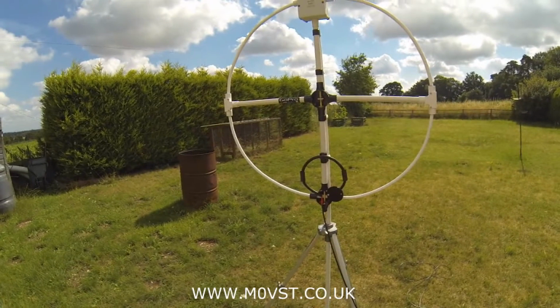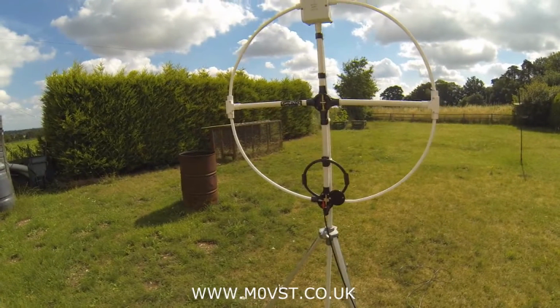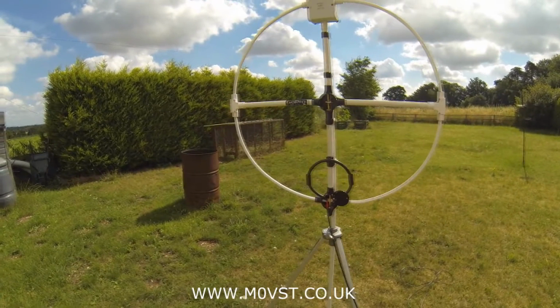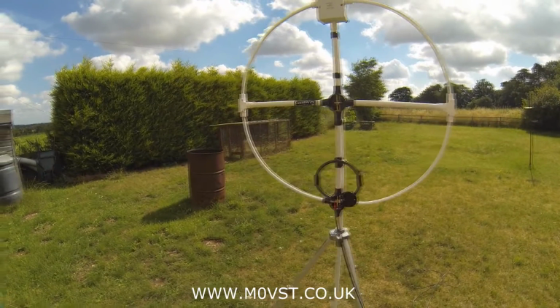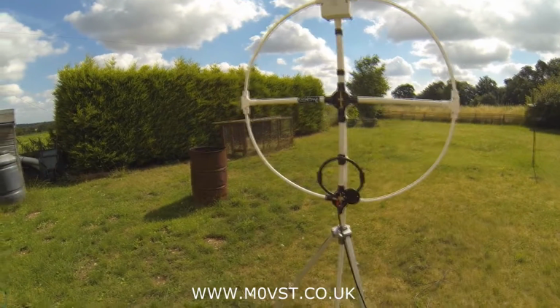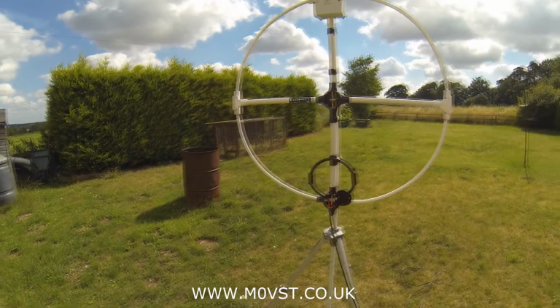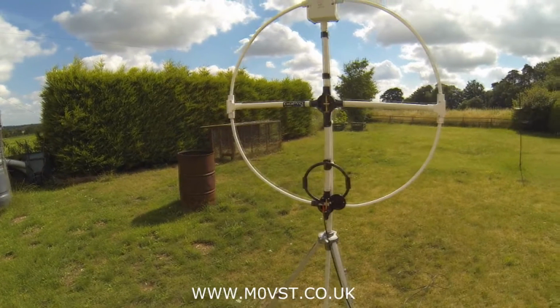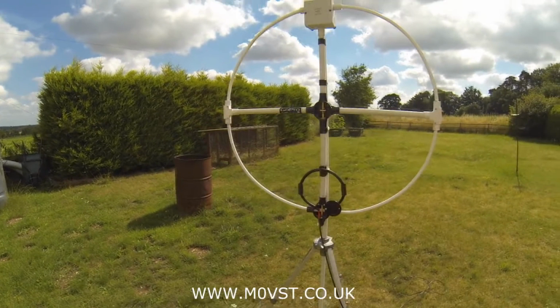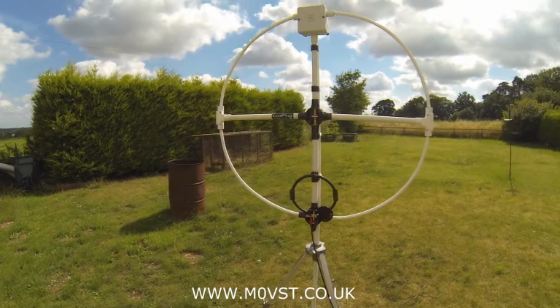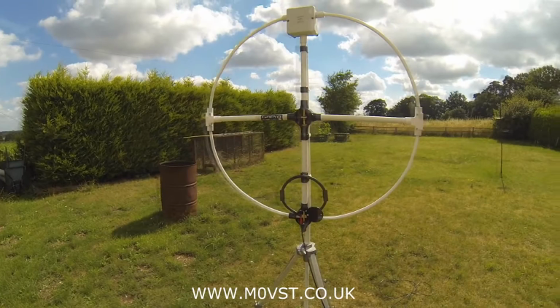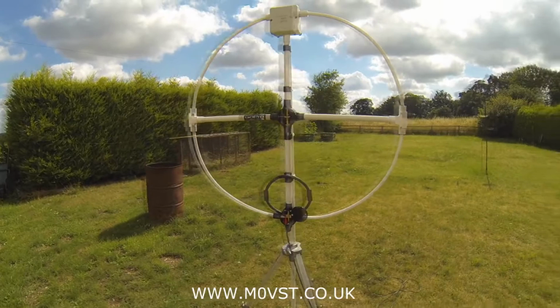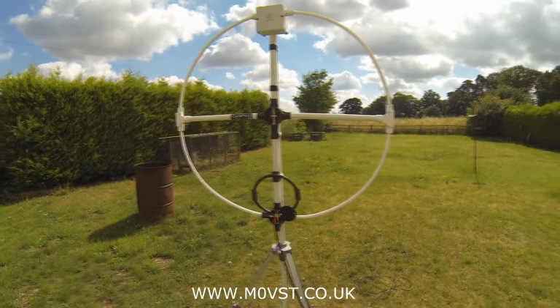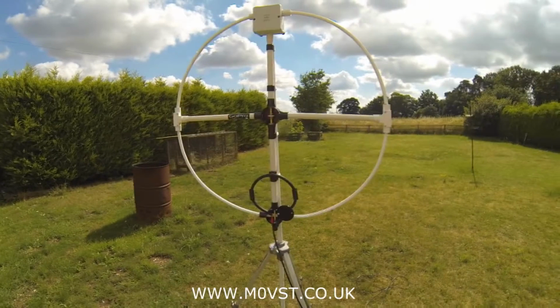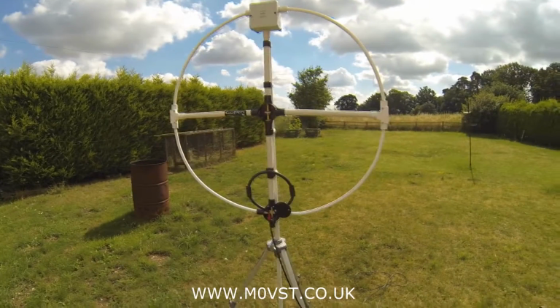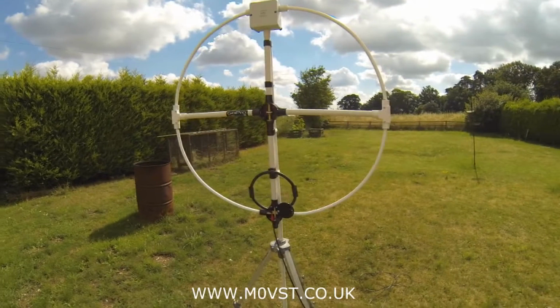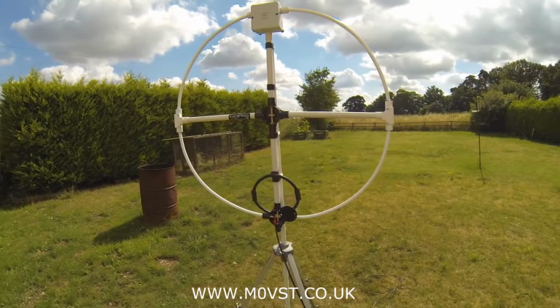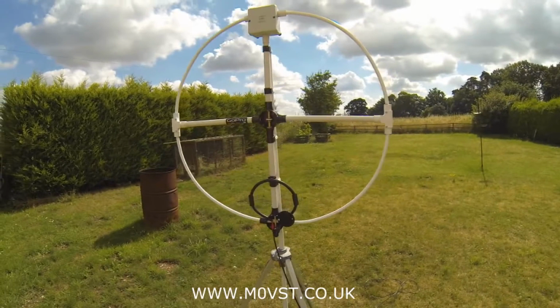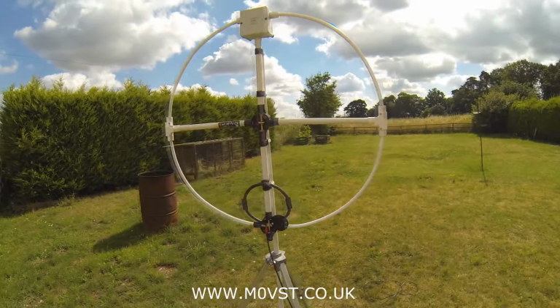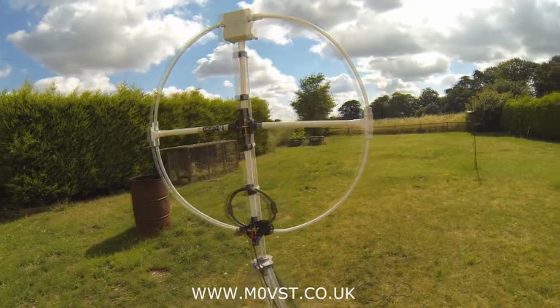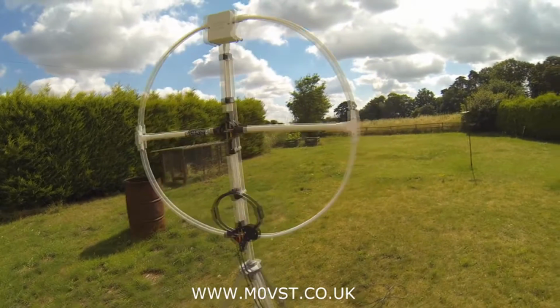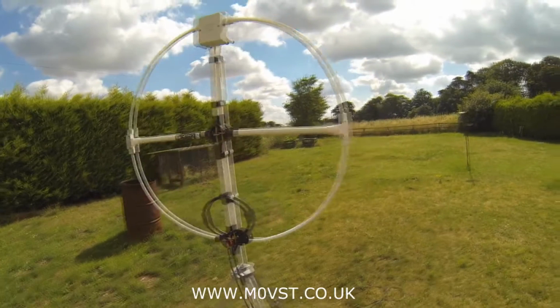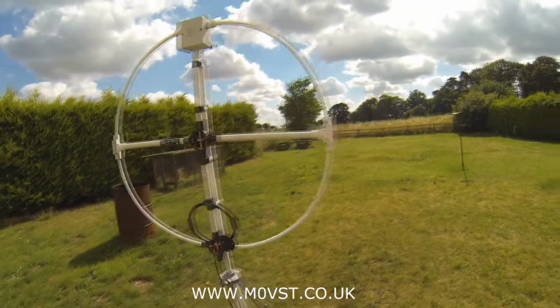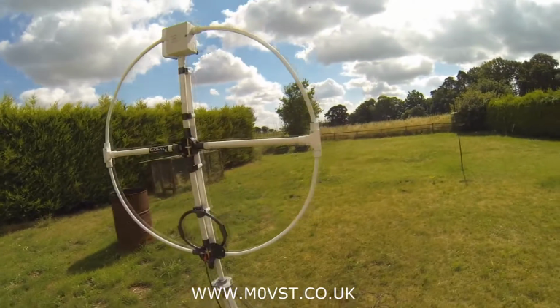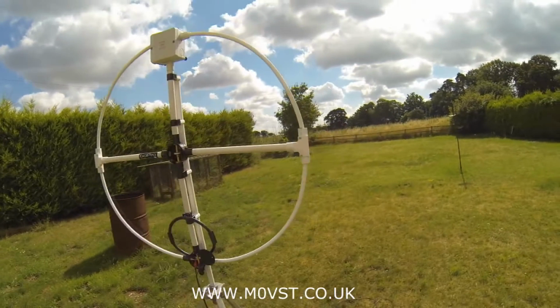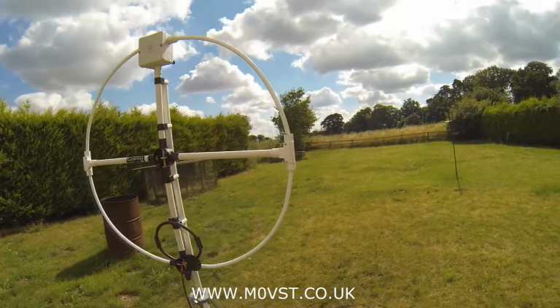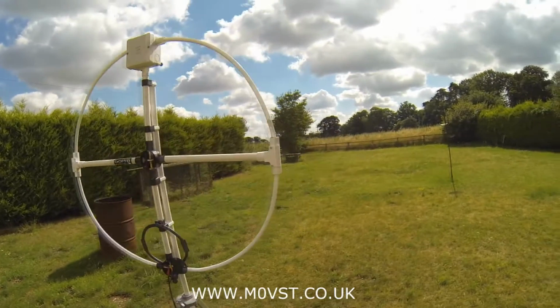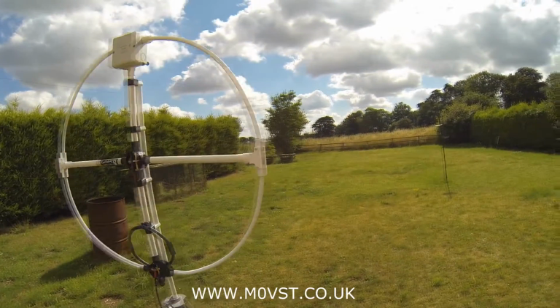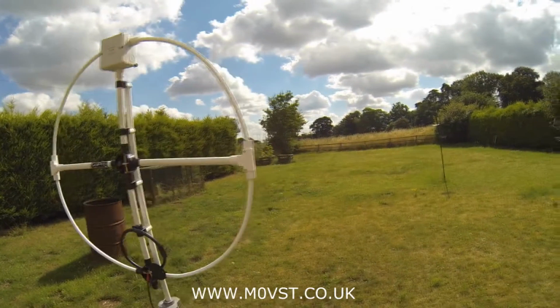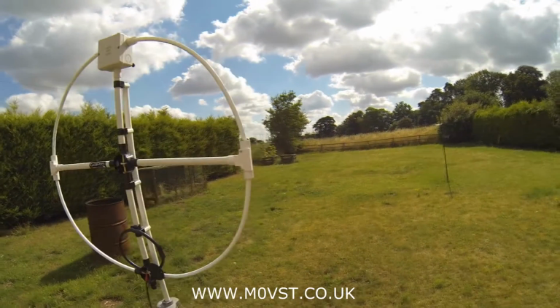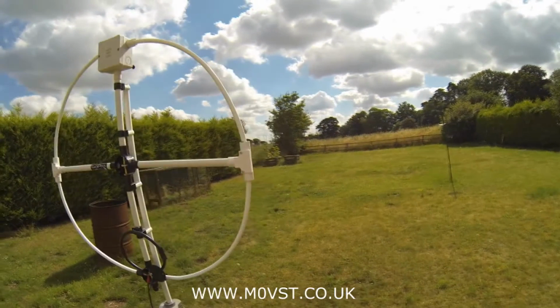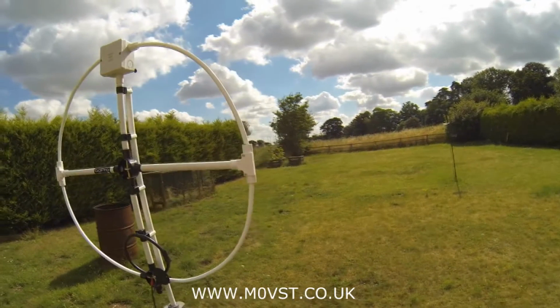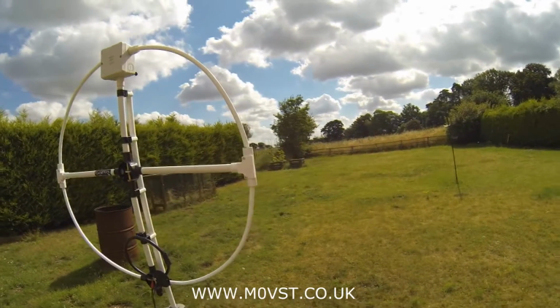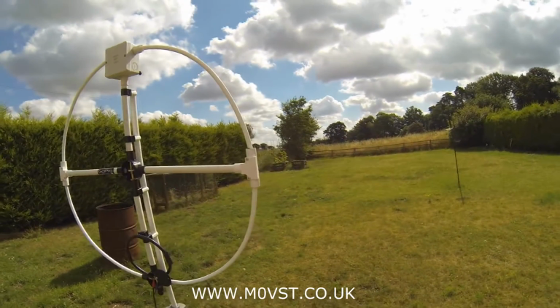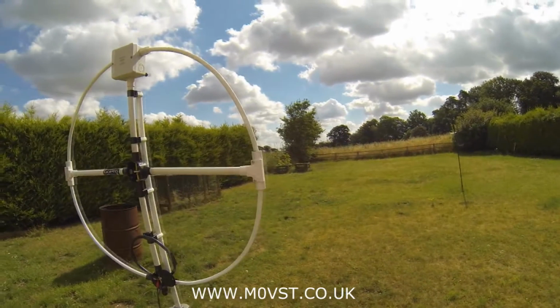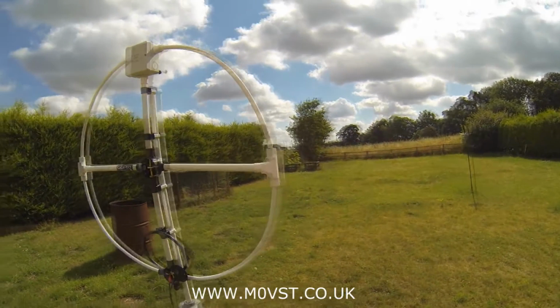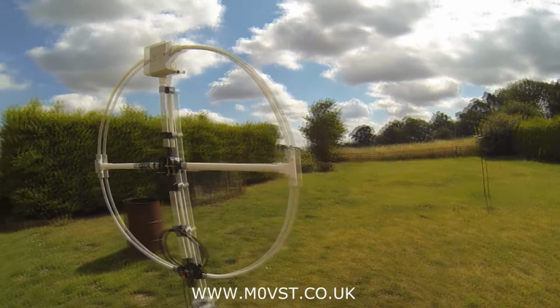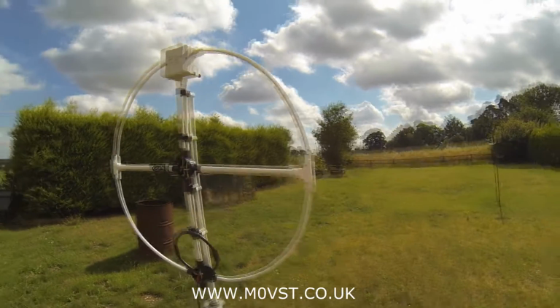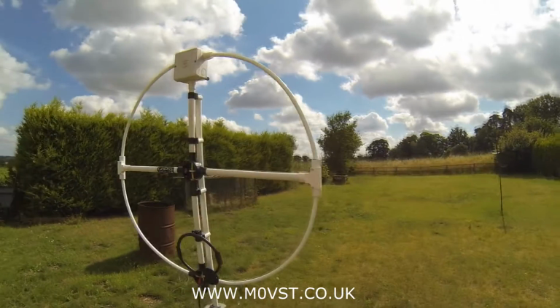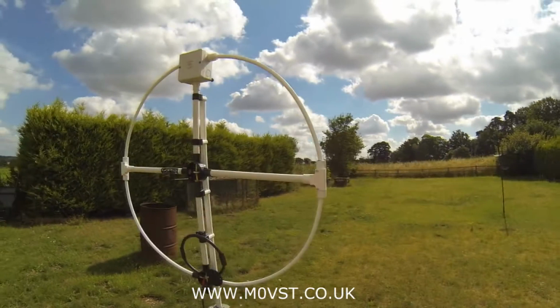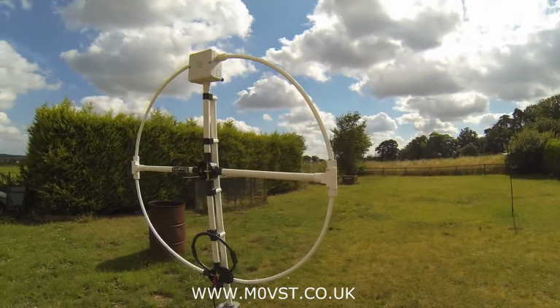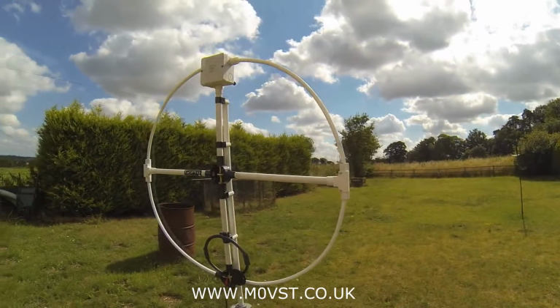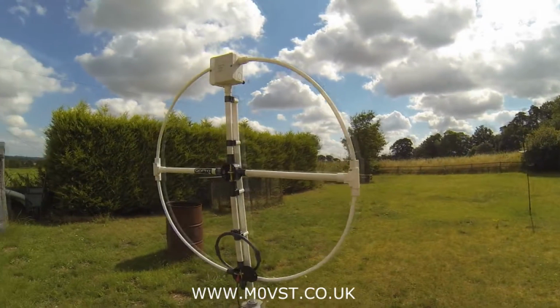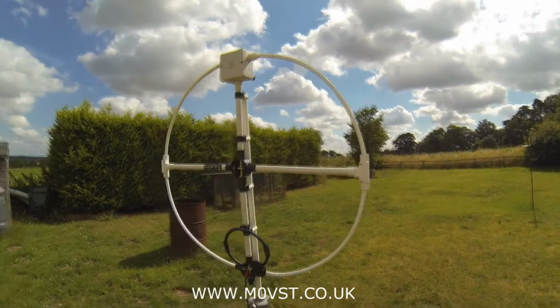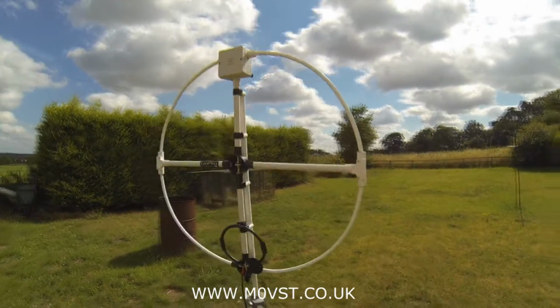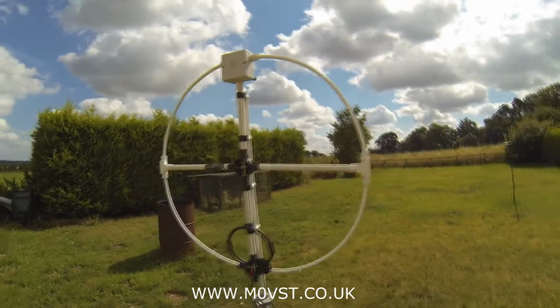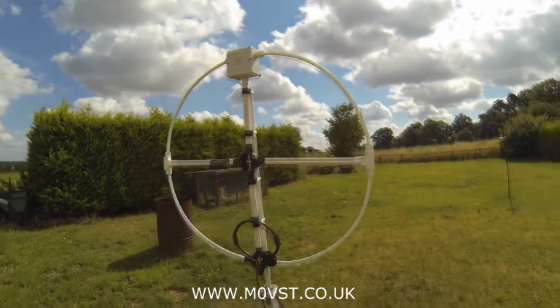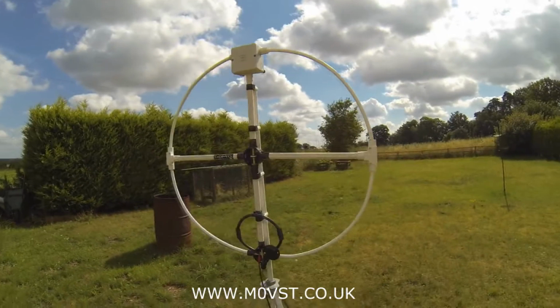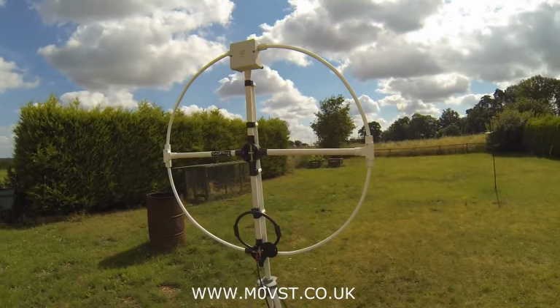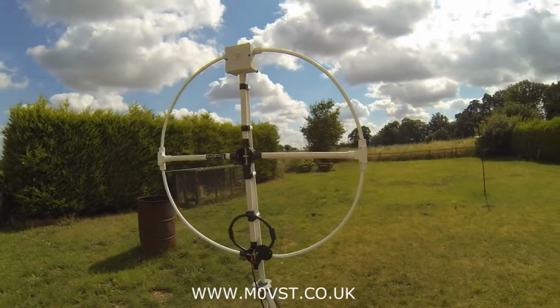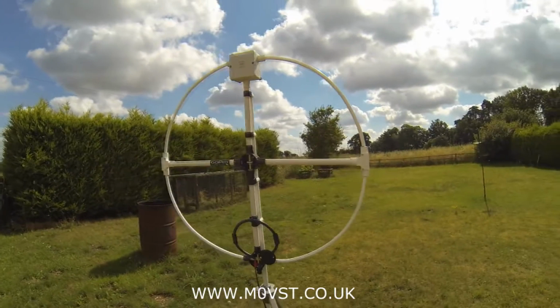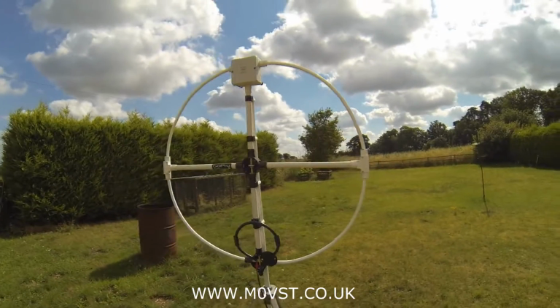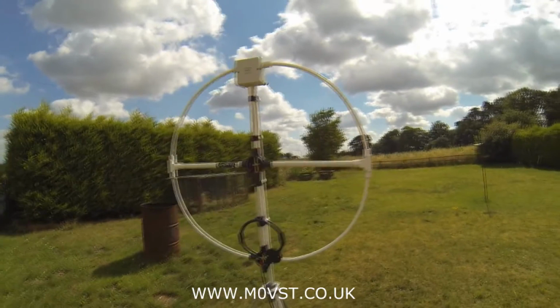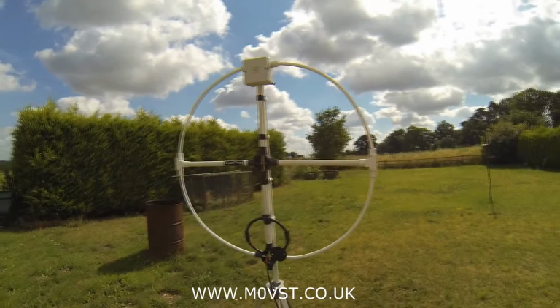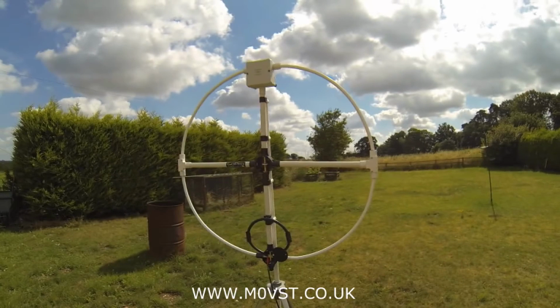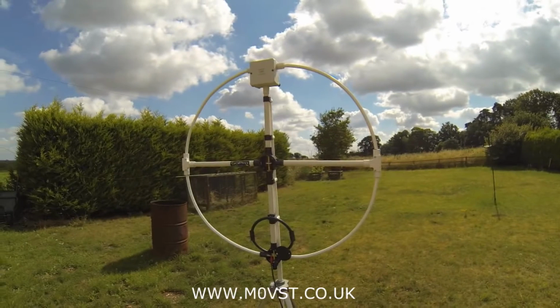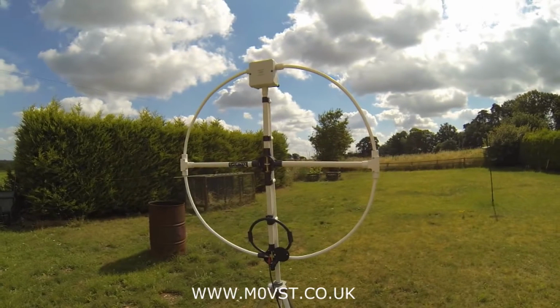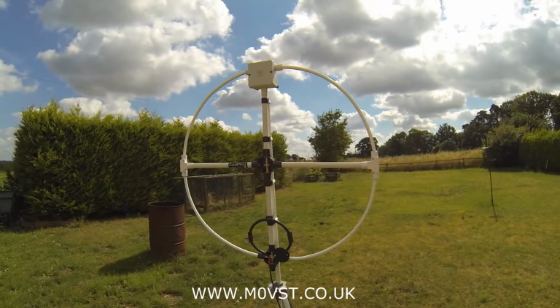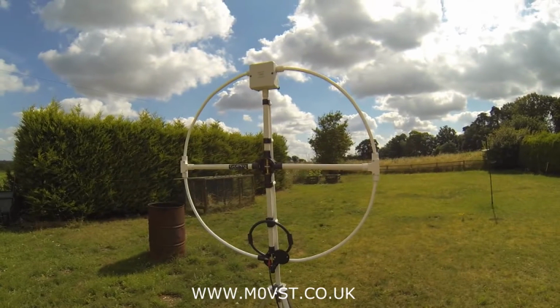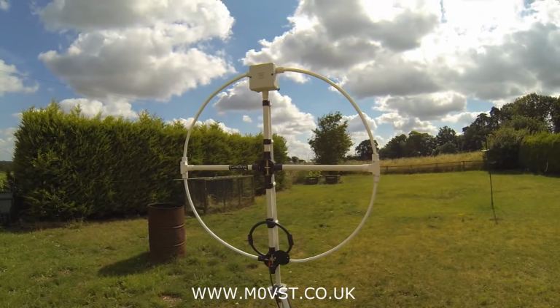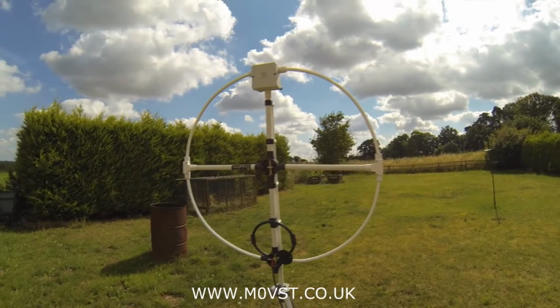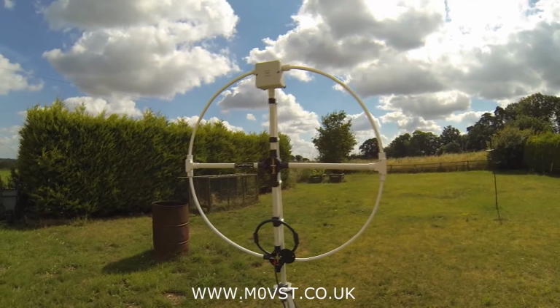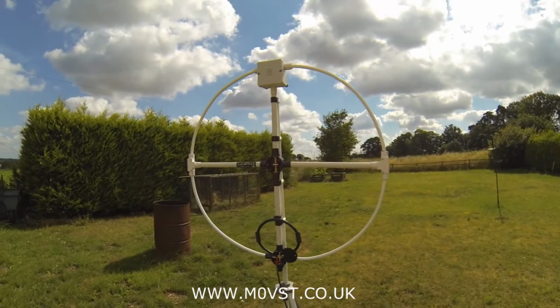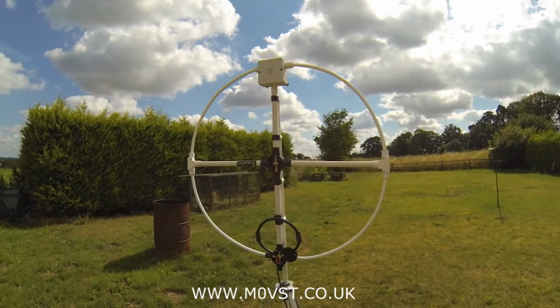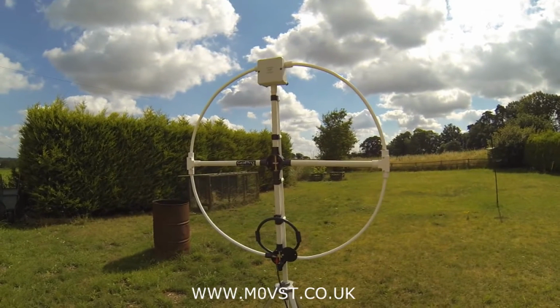Alright guys, thanks very much for watching. I hope it's as sunny where you are as it is here. 73 from Sunny Norfolk, M0VST.